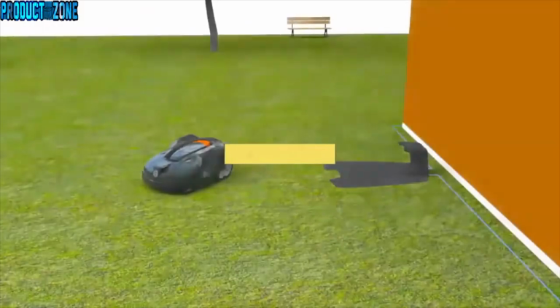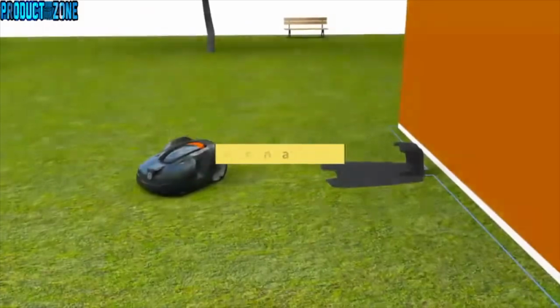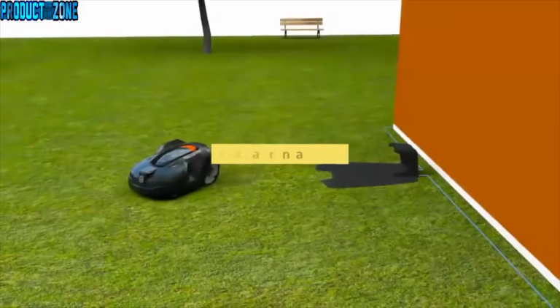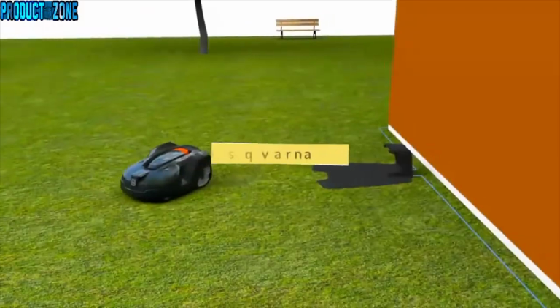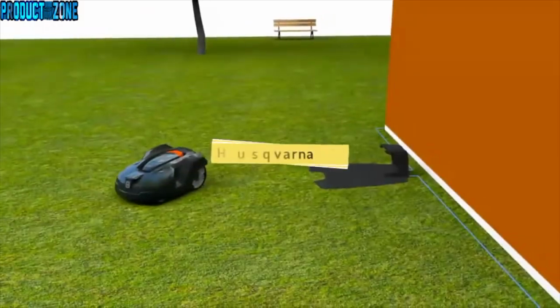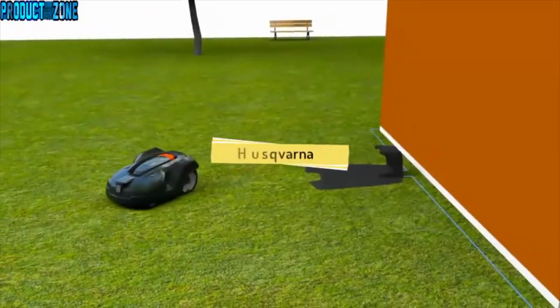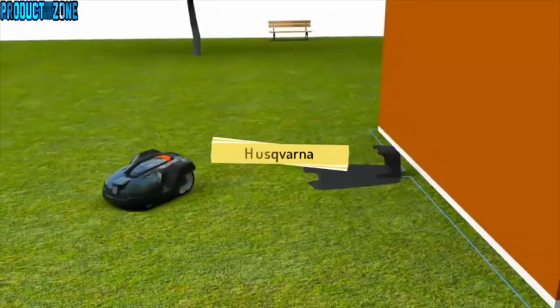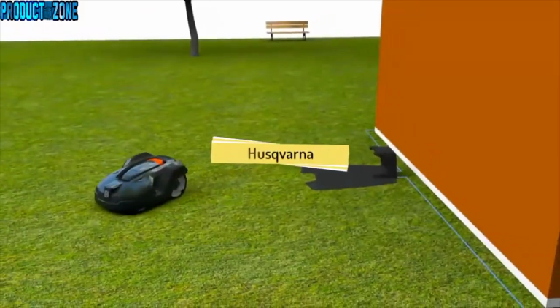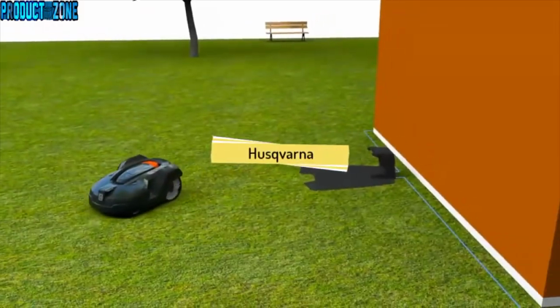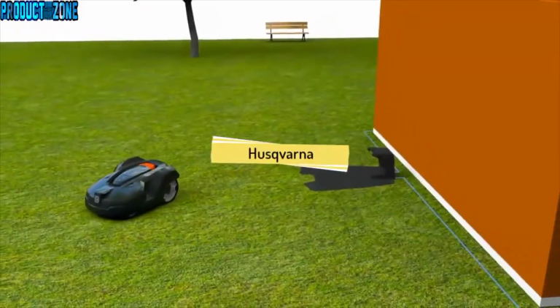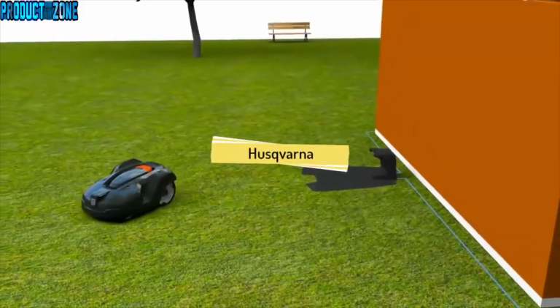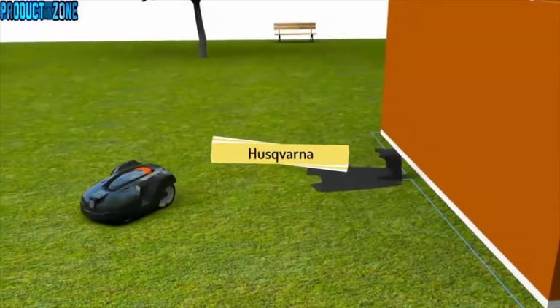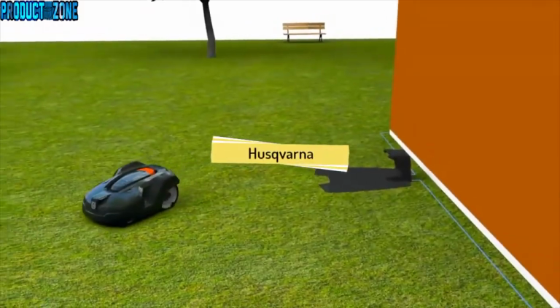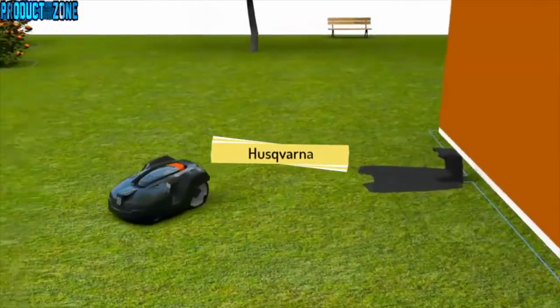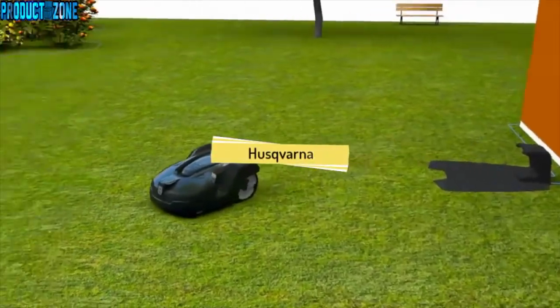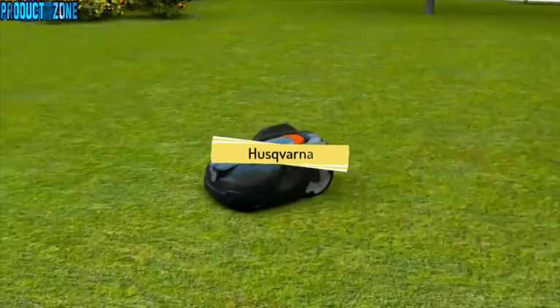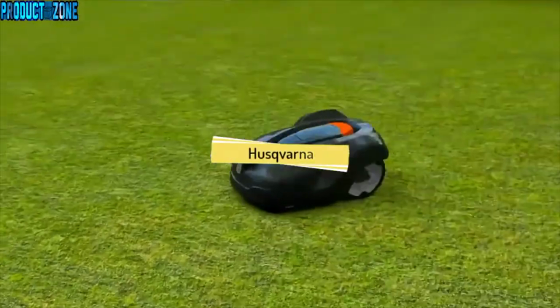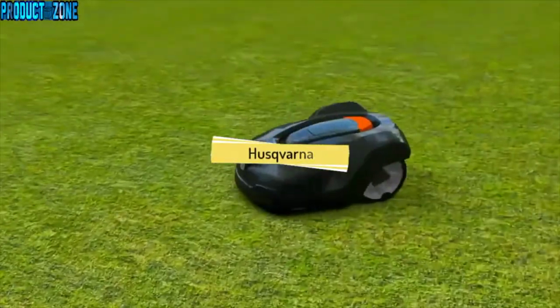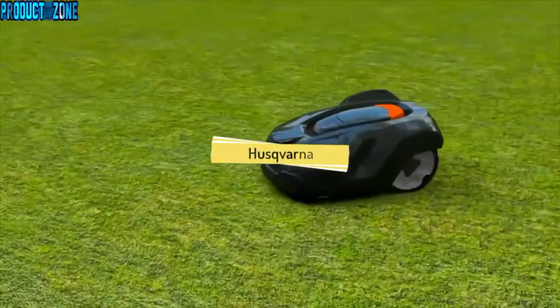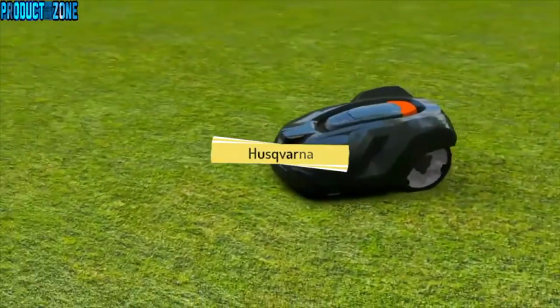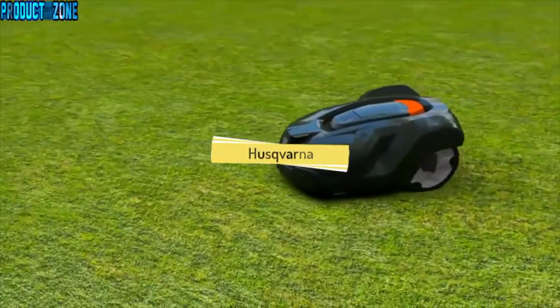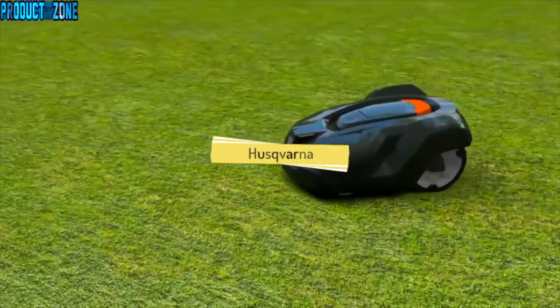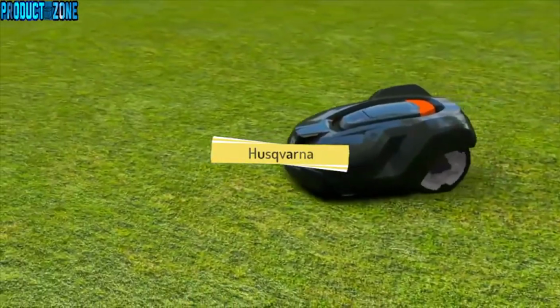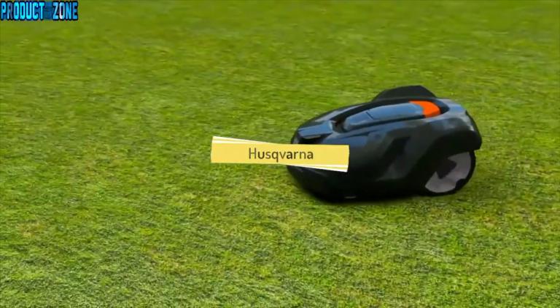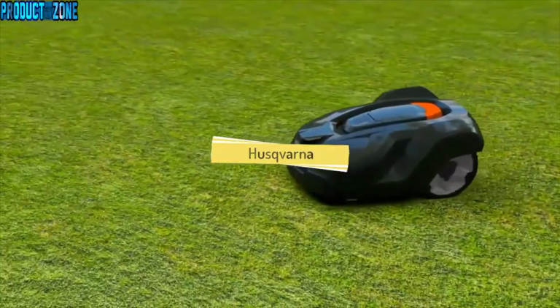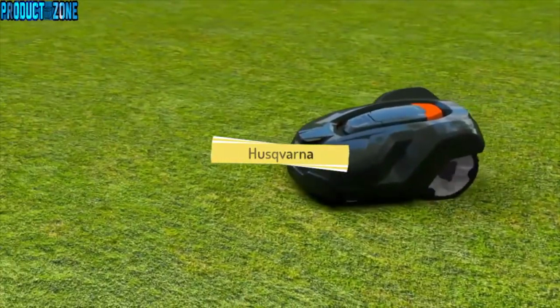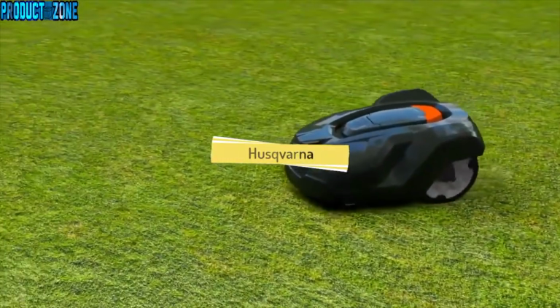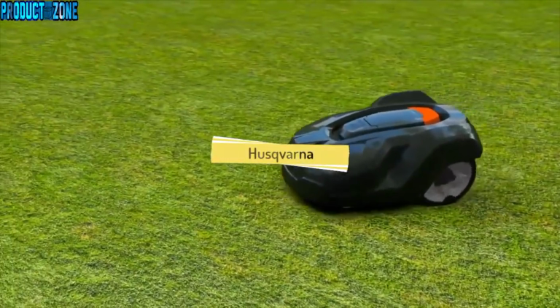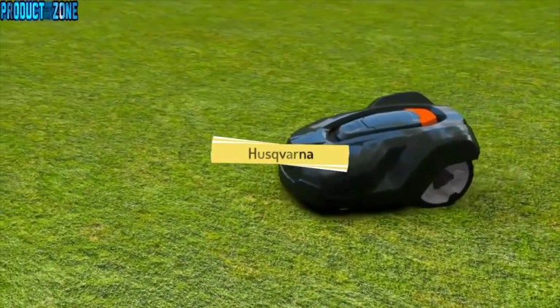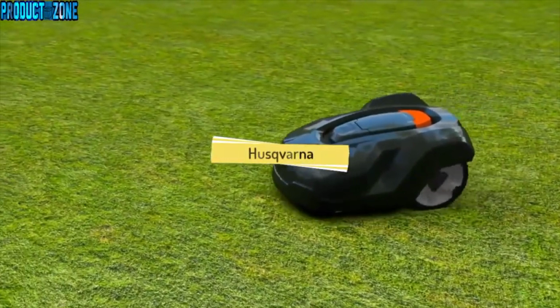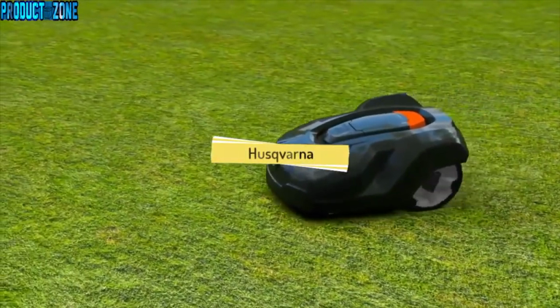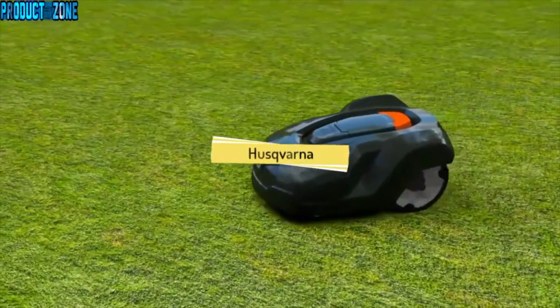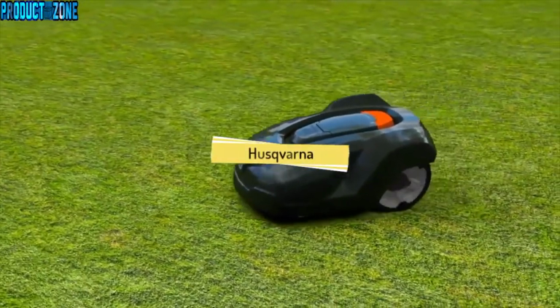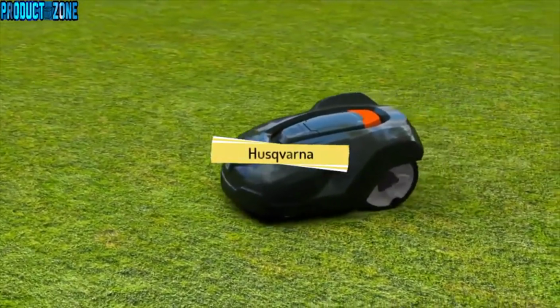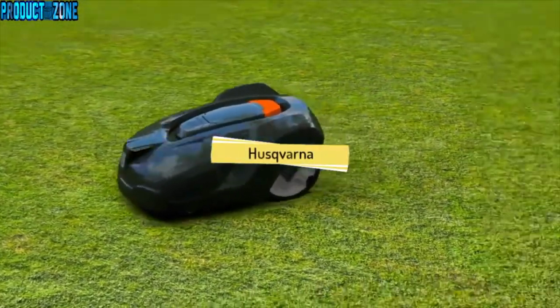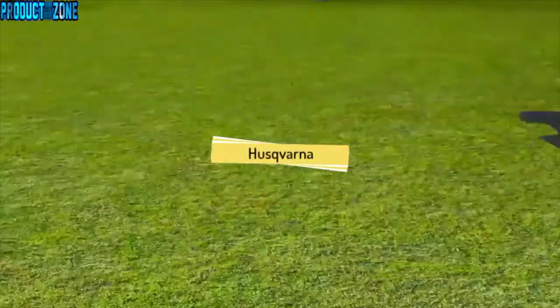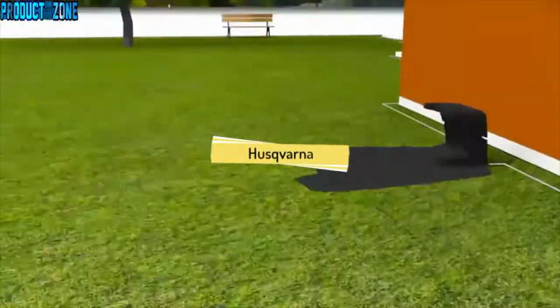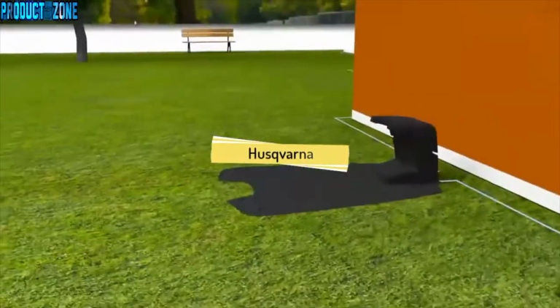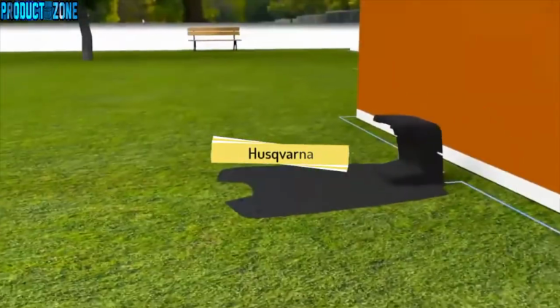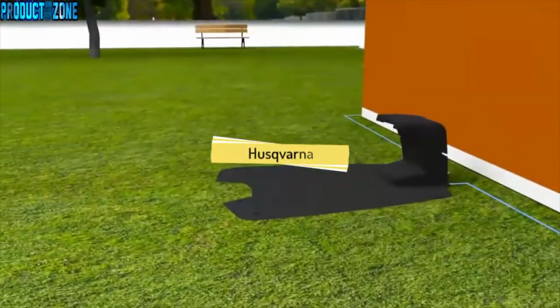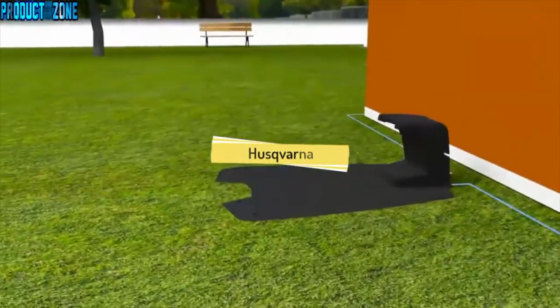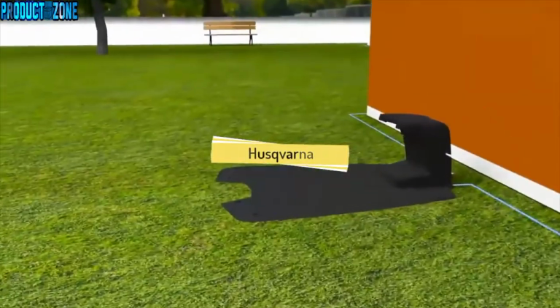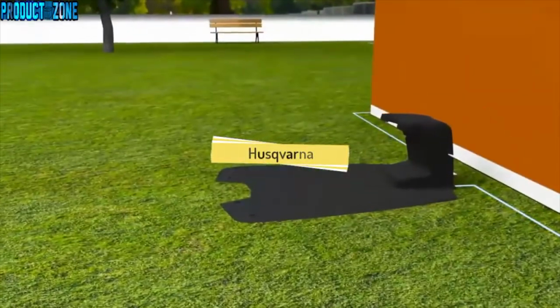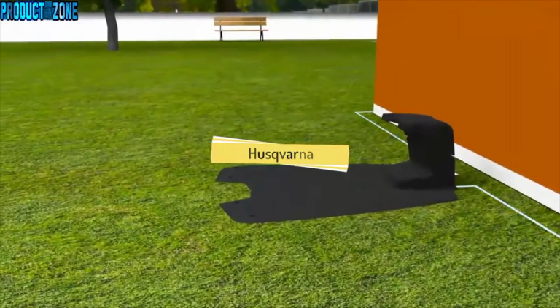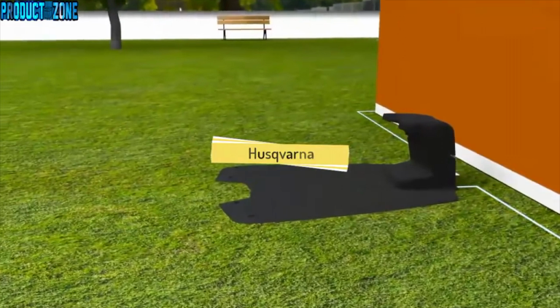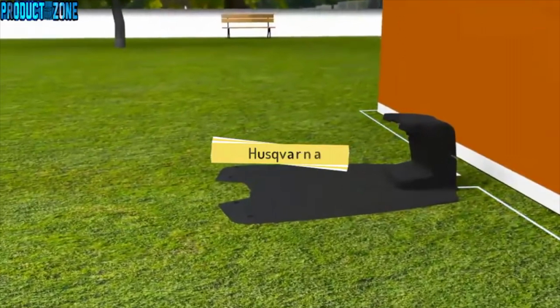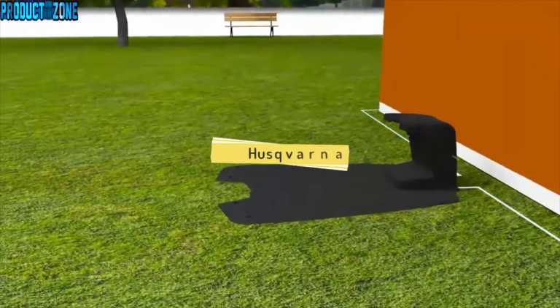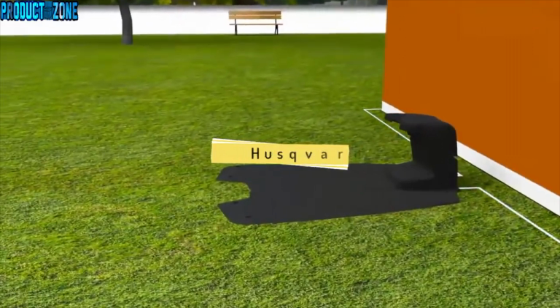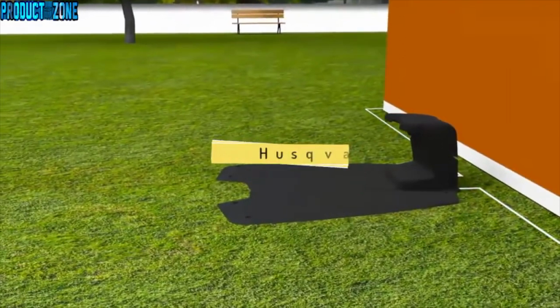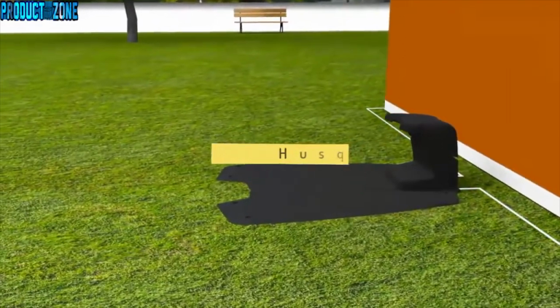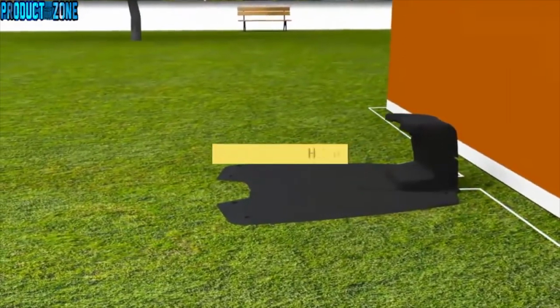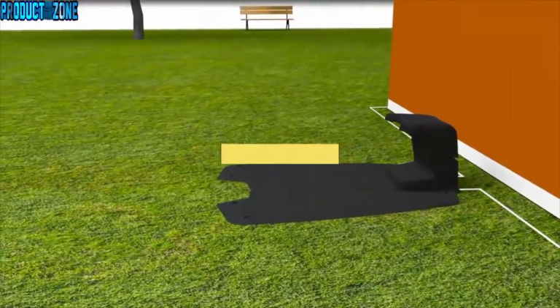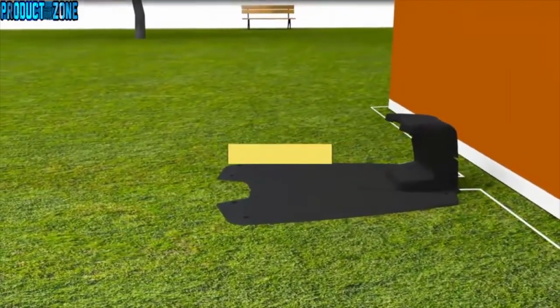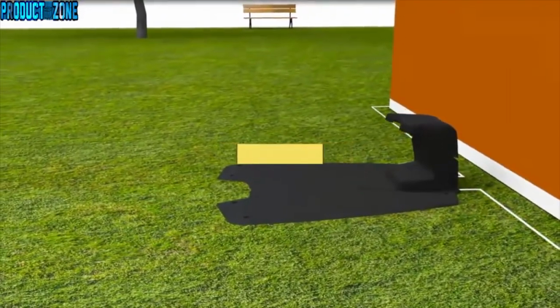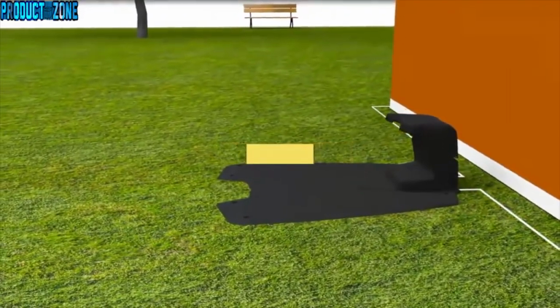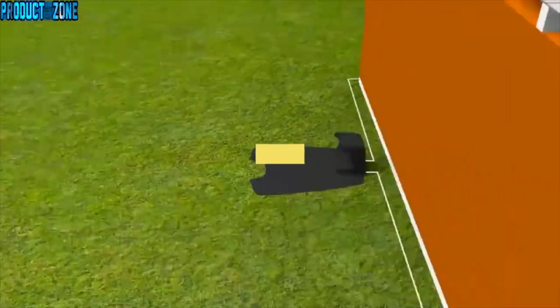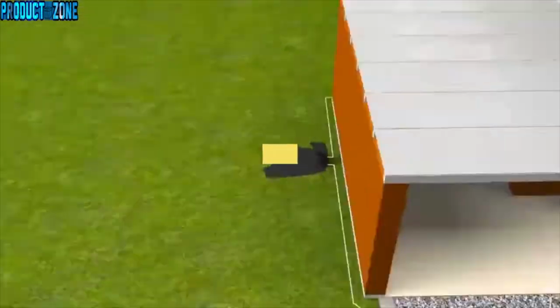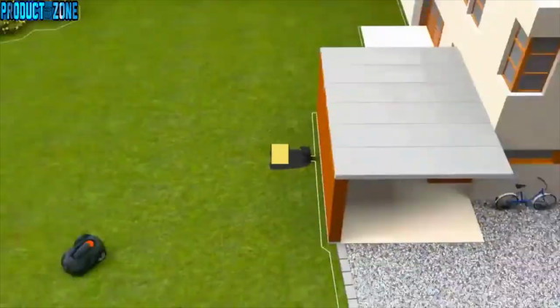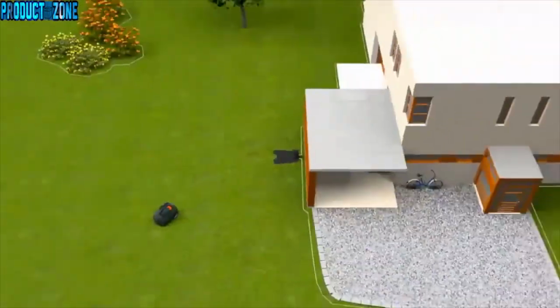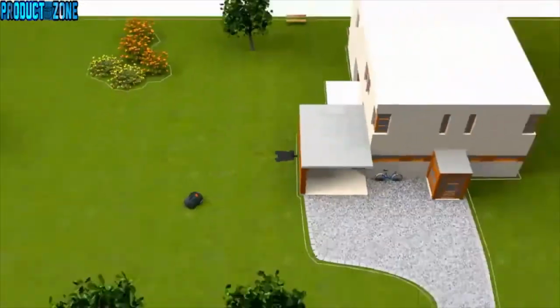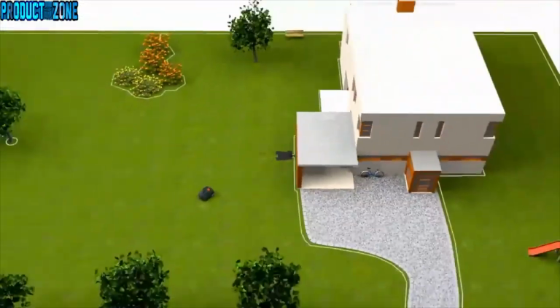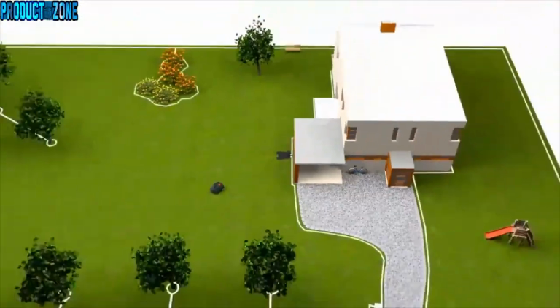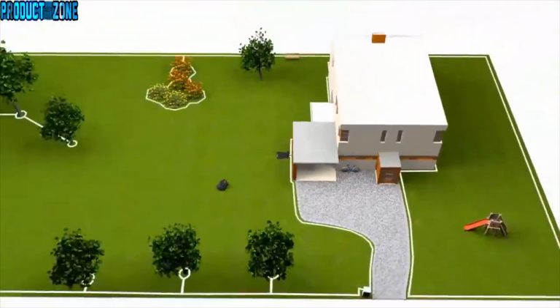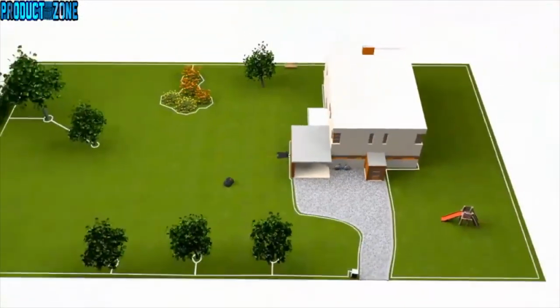Husqvarna Automower consists of three parts: the mower, the charging station, and the boundary wire.